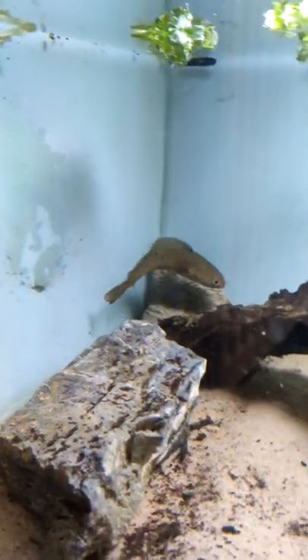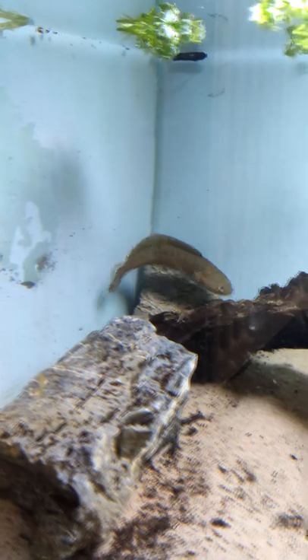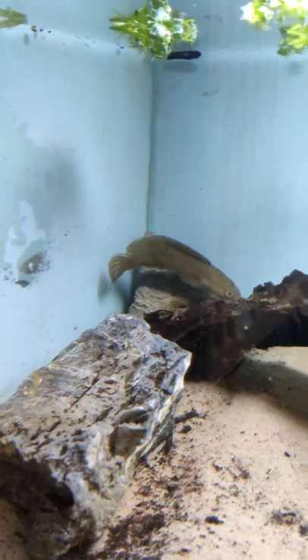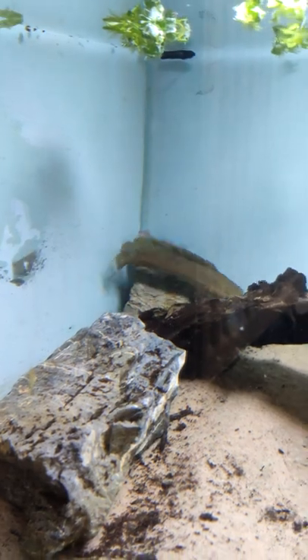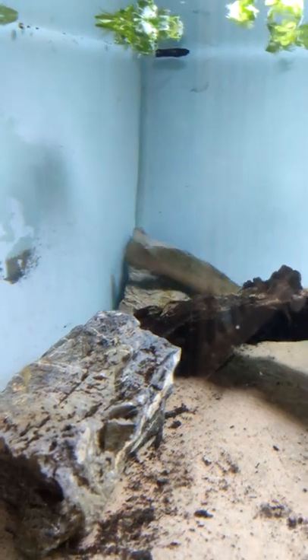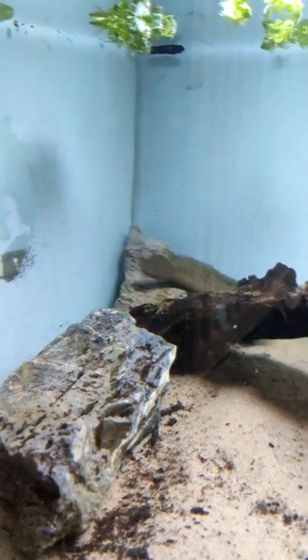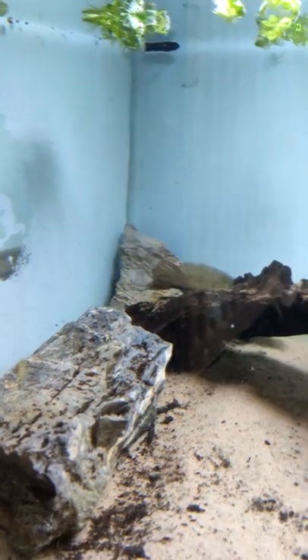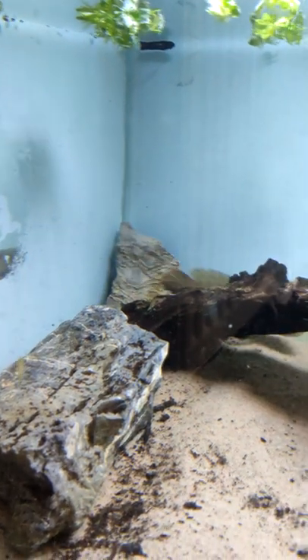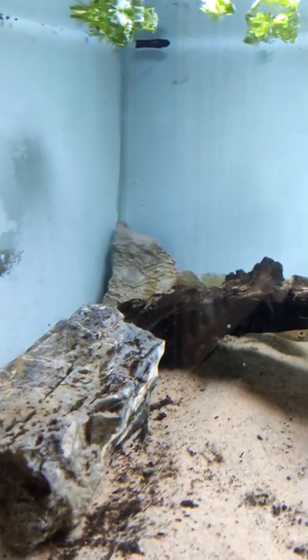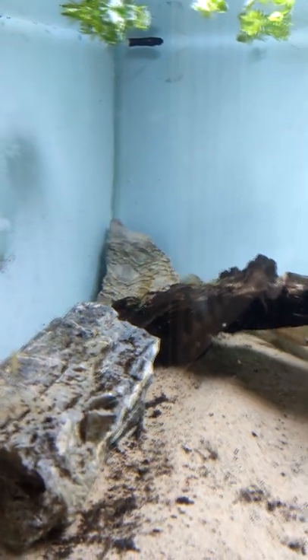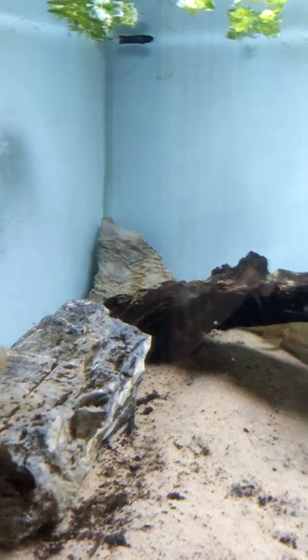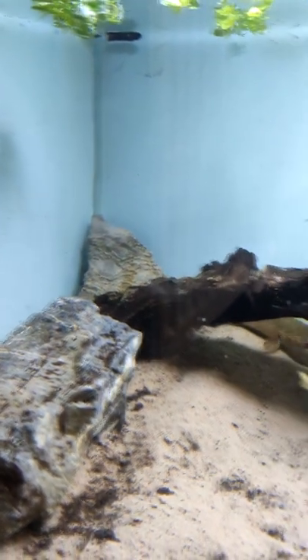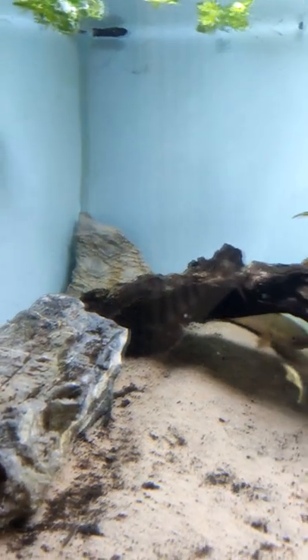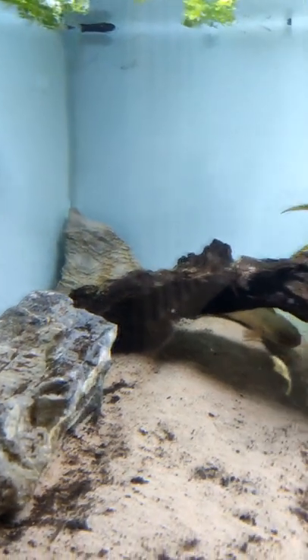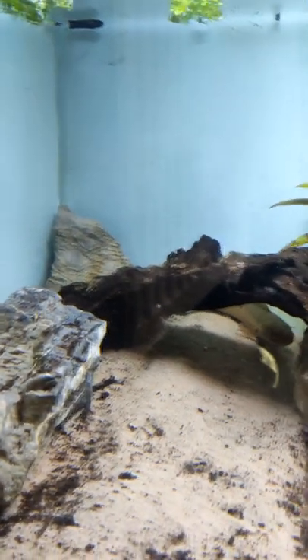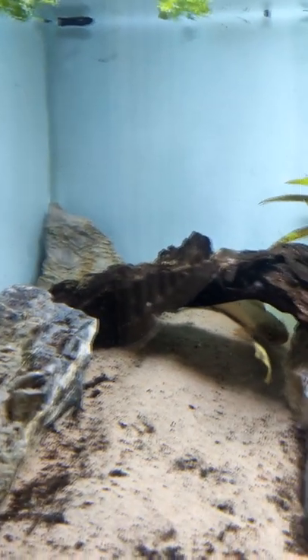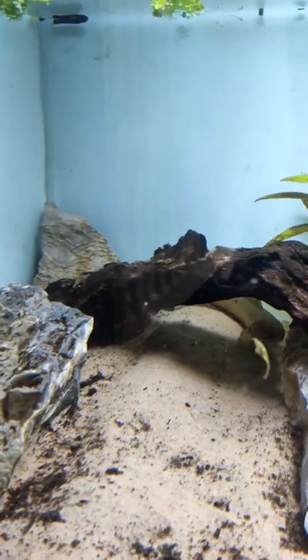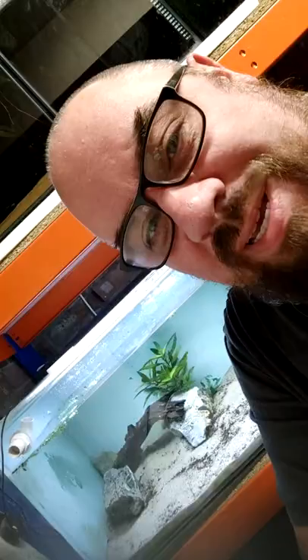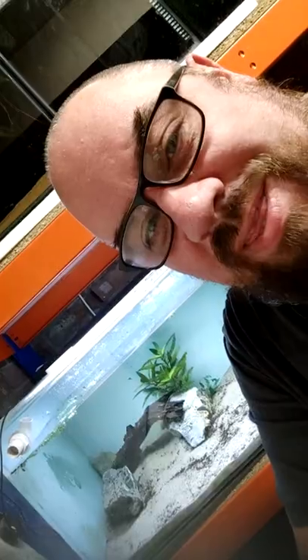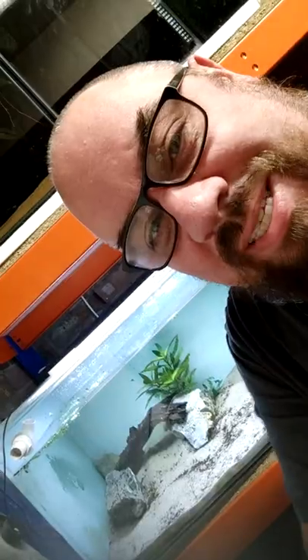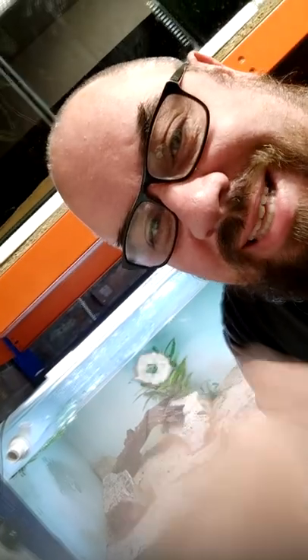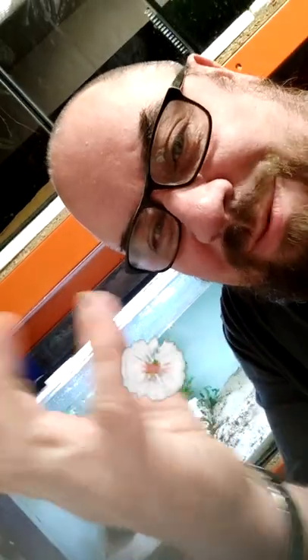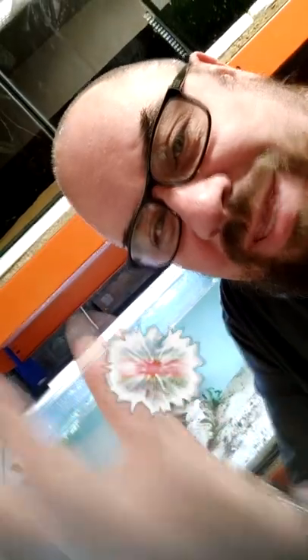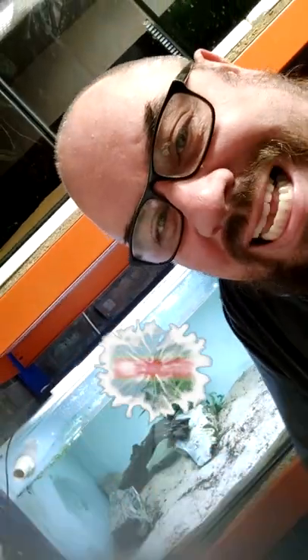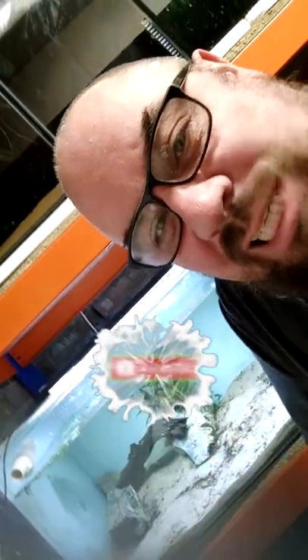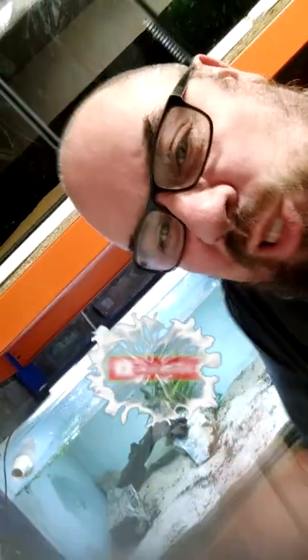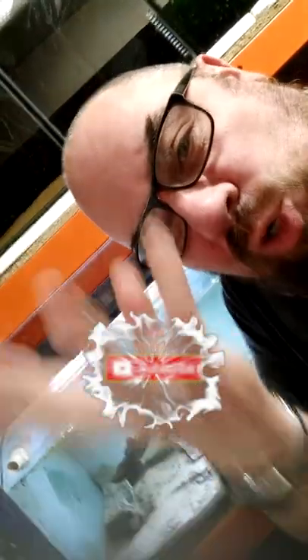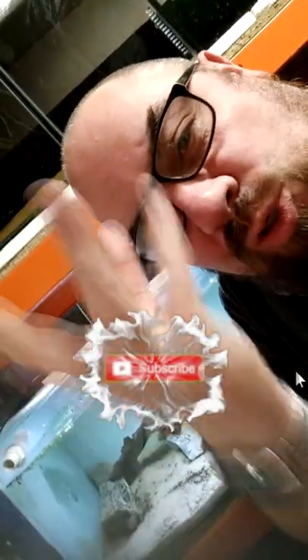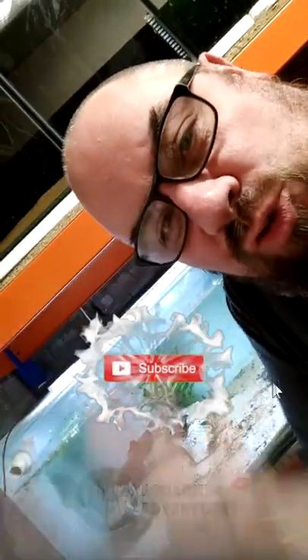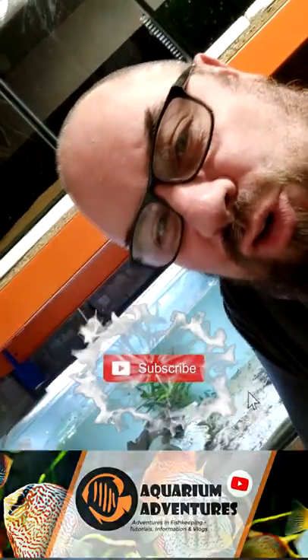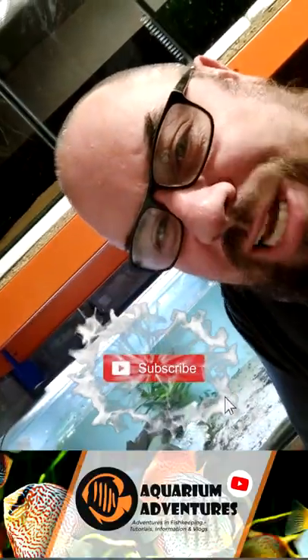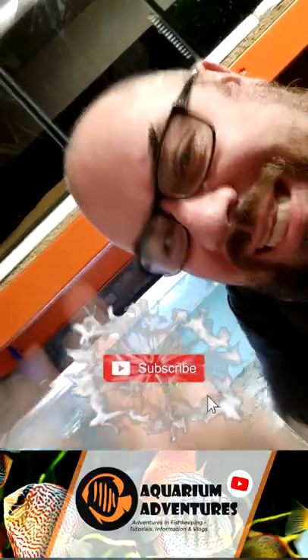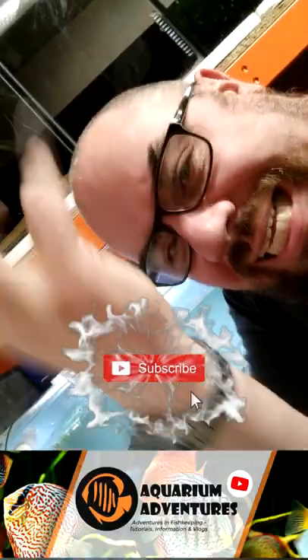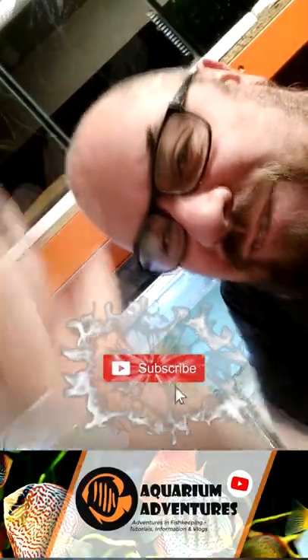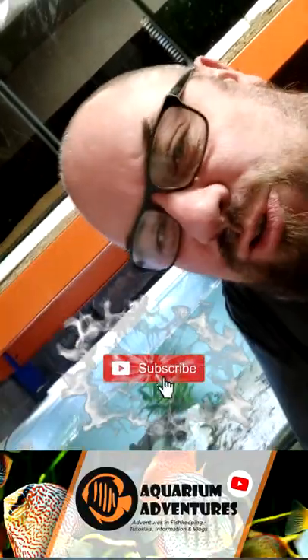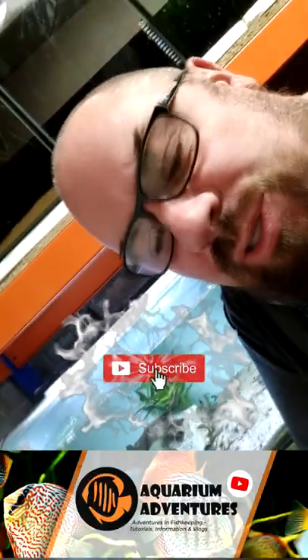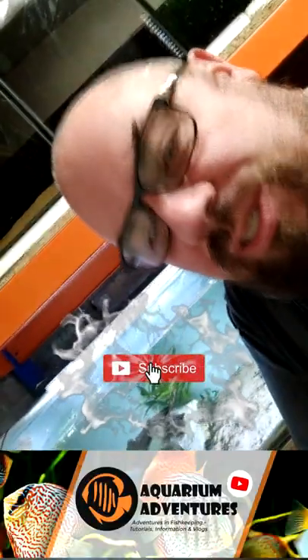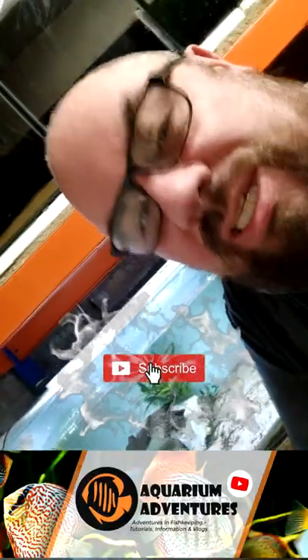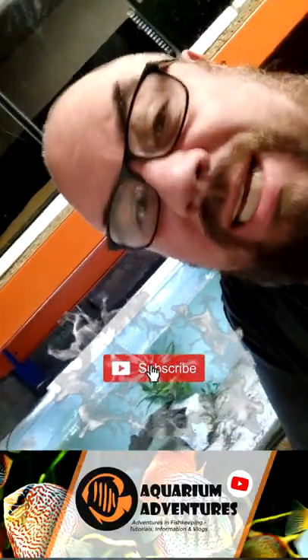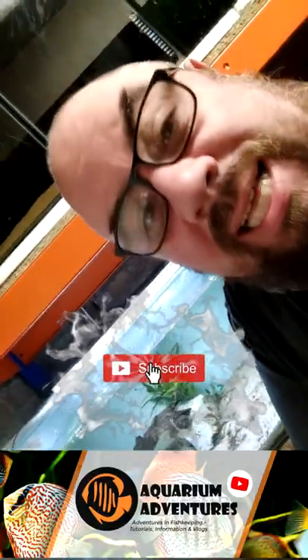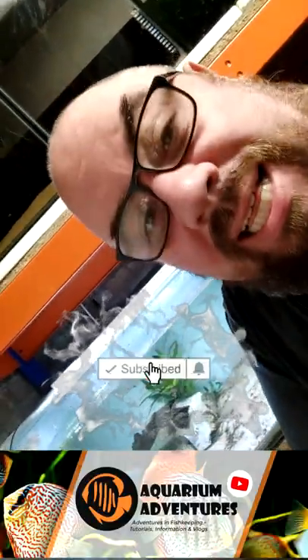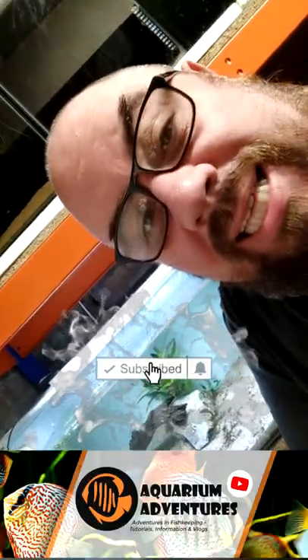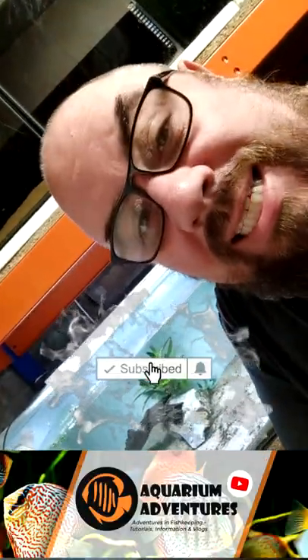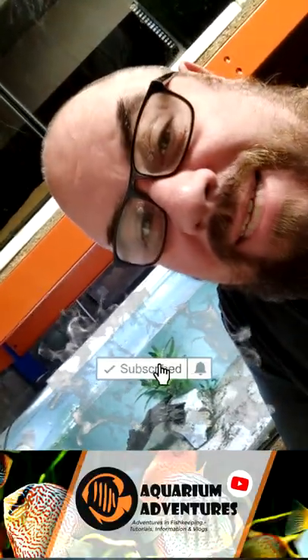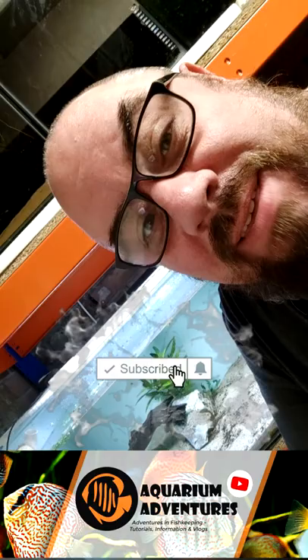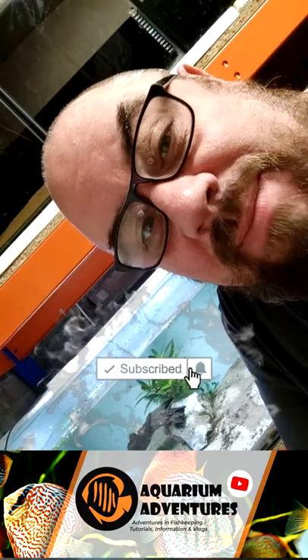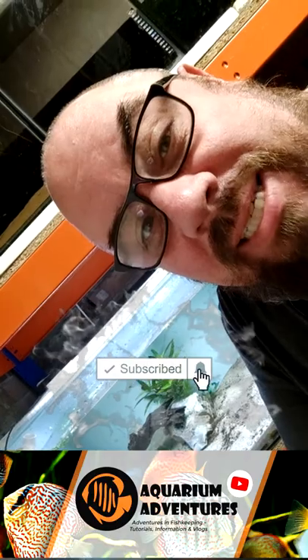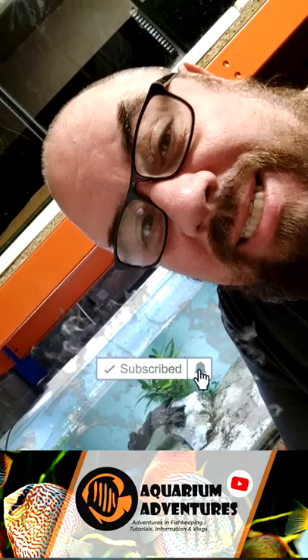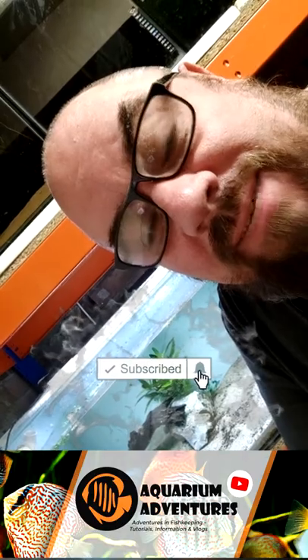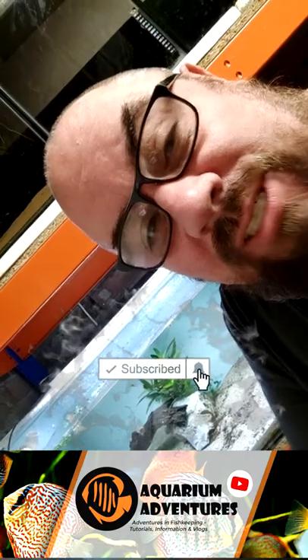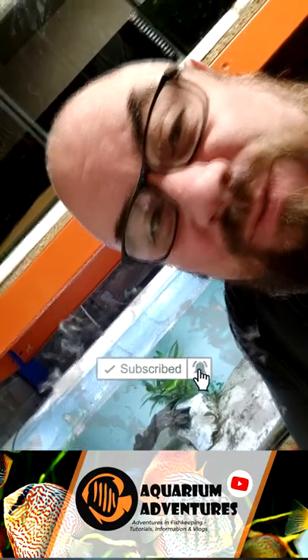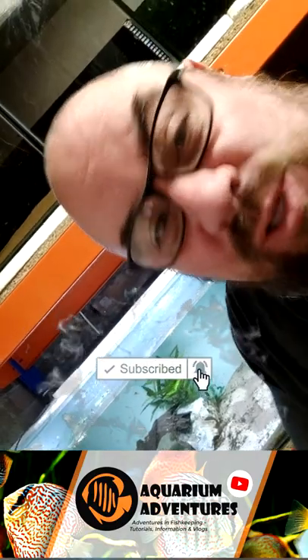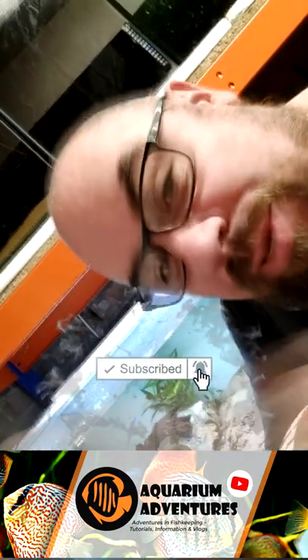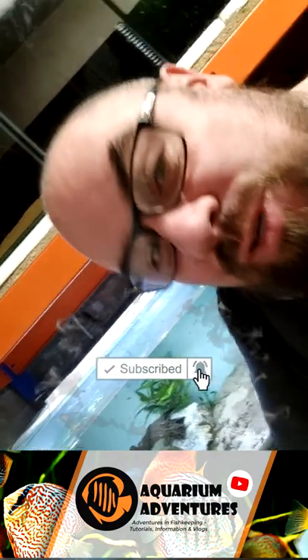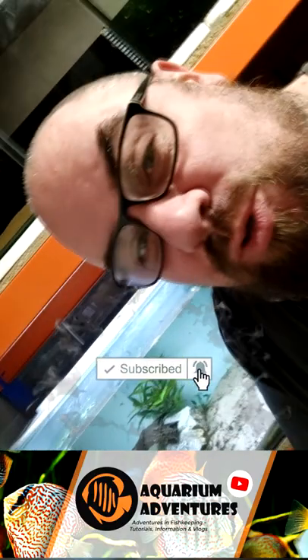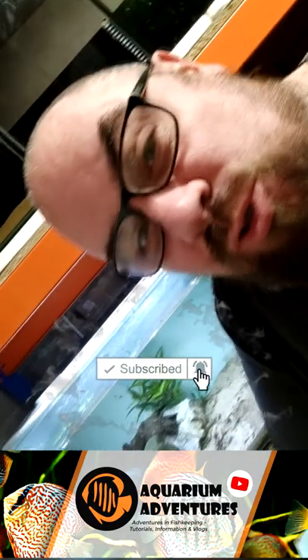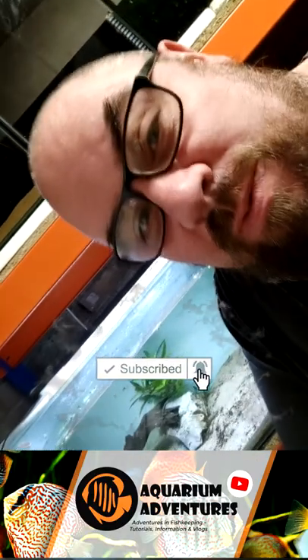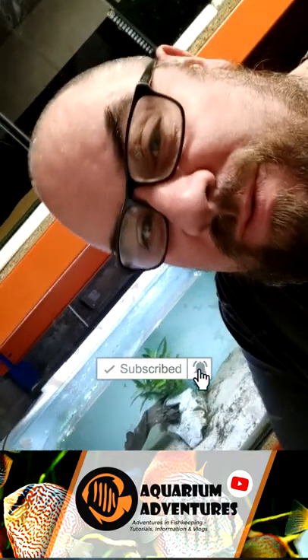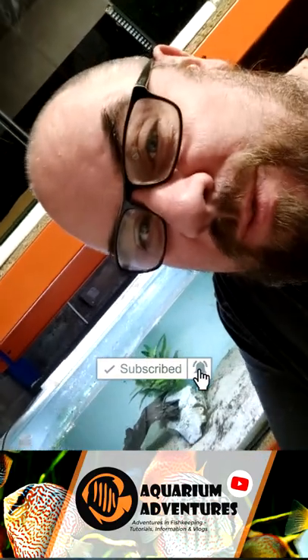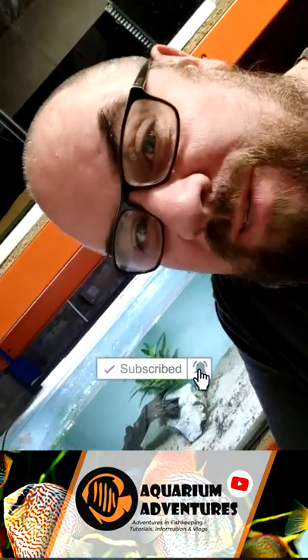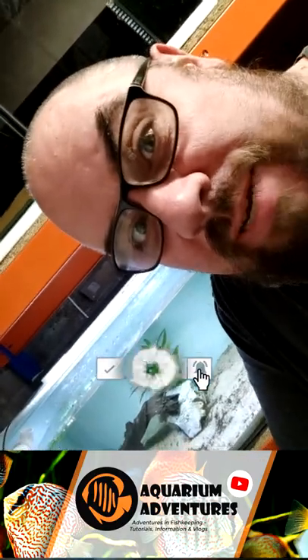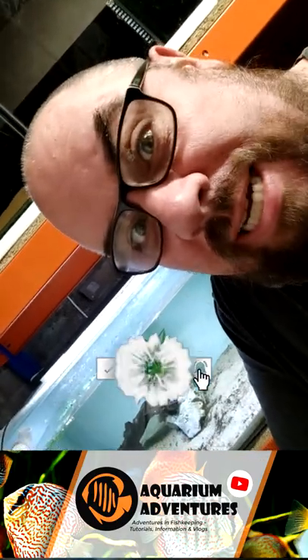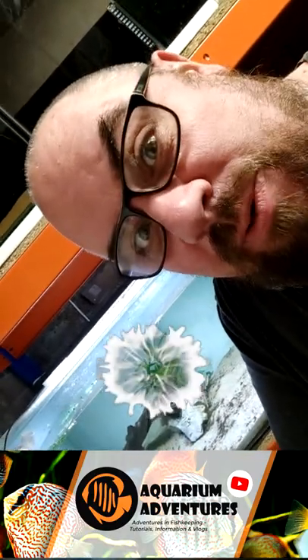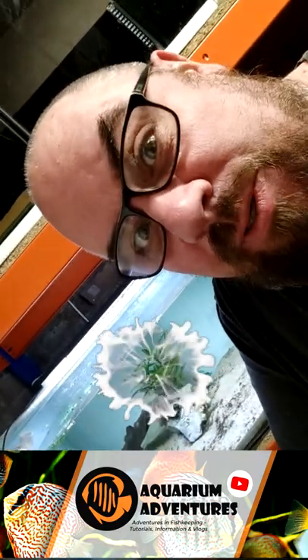I ordered a load more off the internet — frogbit and things like that. Nice long trailing roots. Let's see if that makes a difference. Follow me on YouTube if you want to find out.